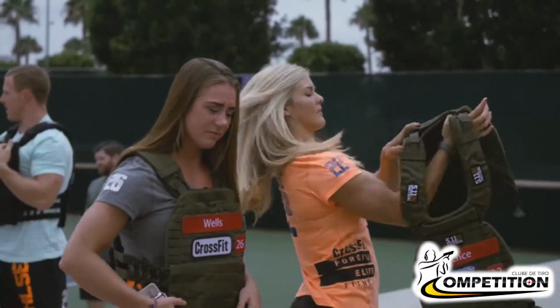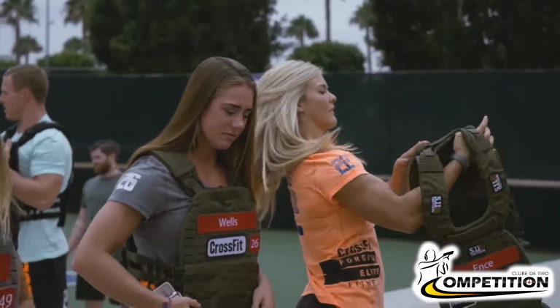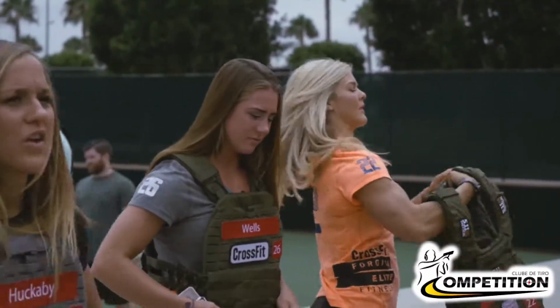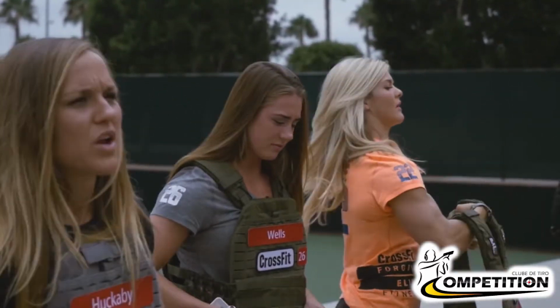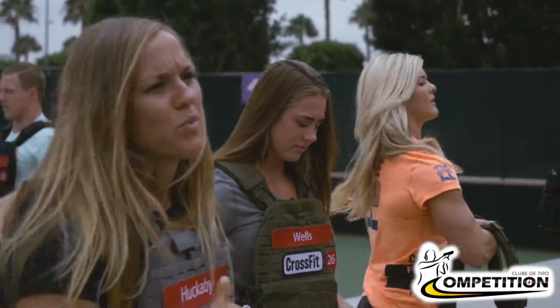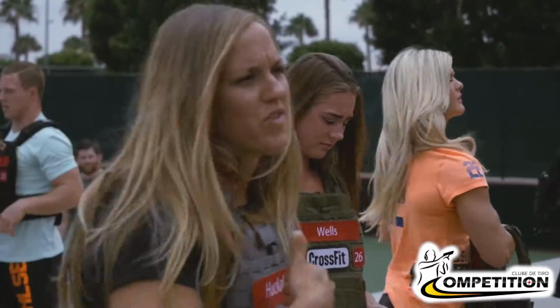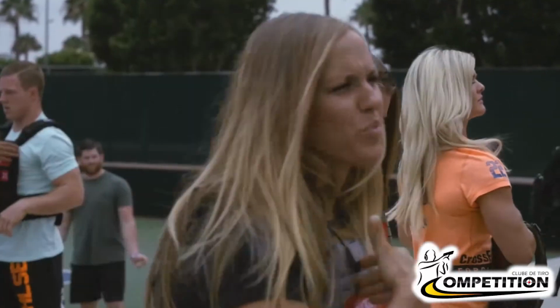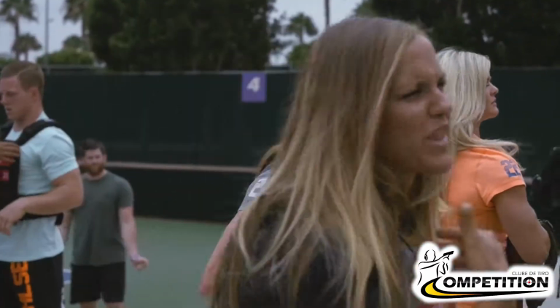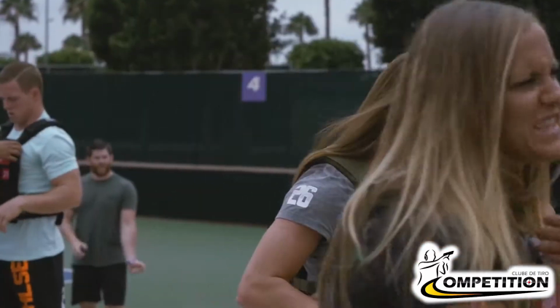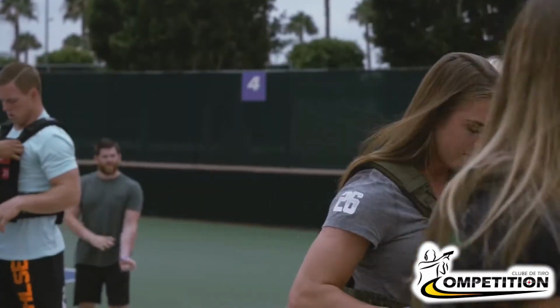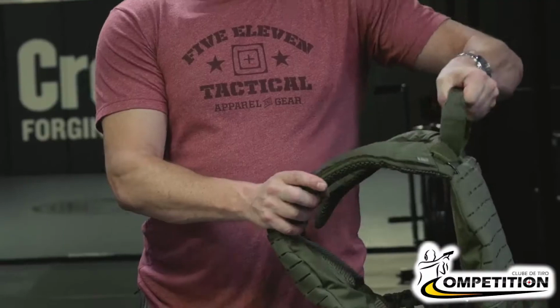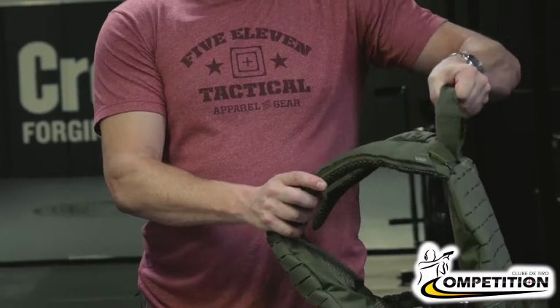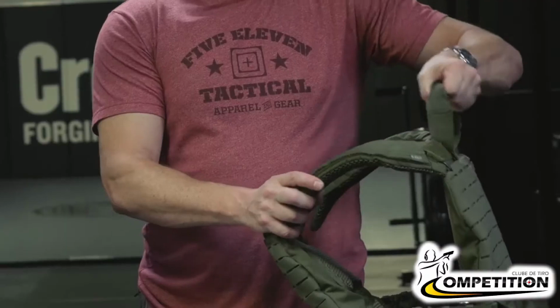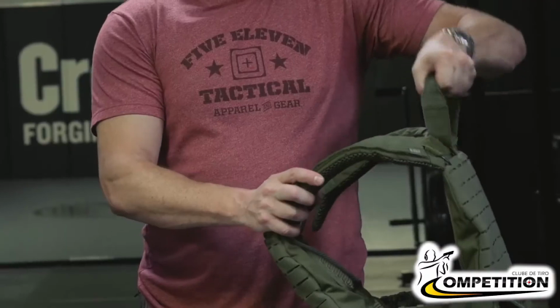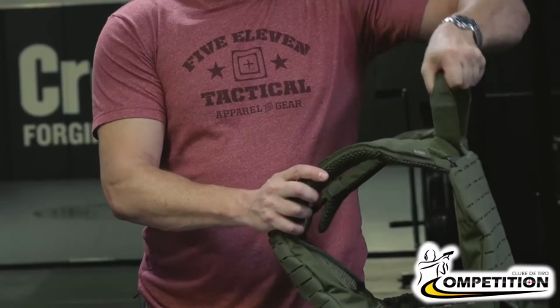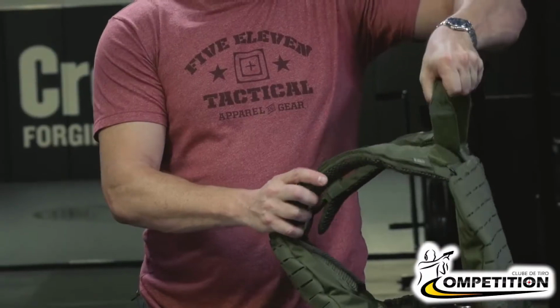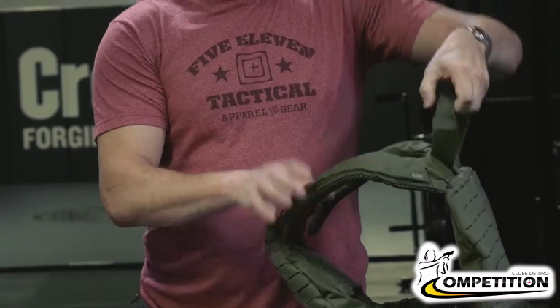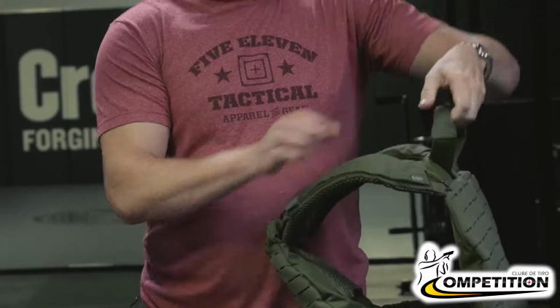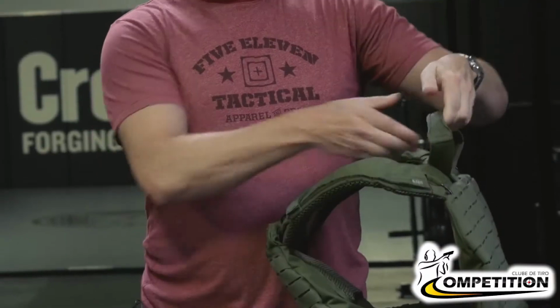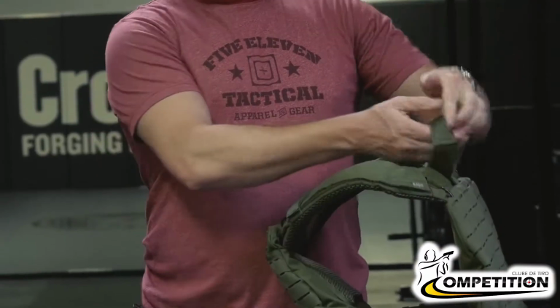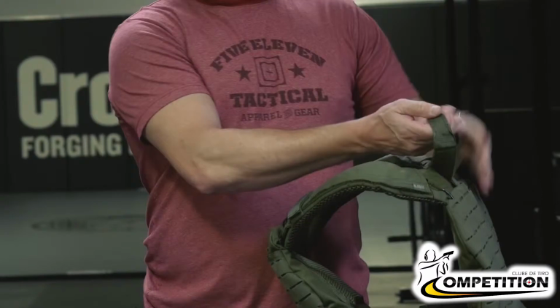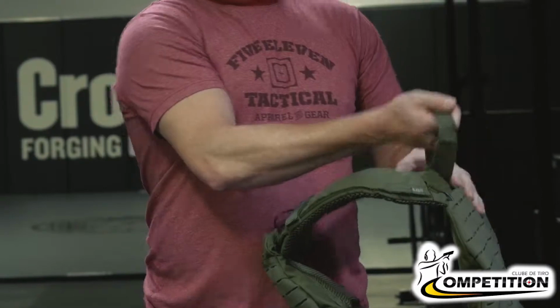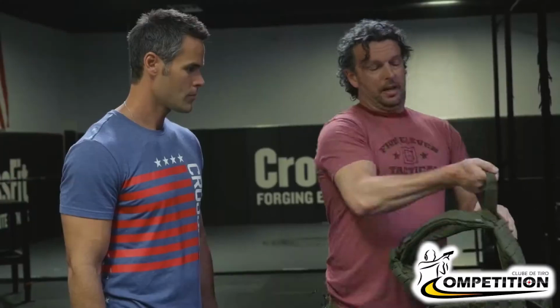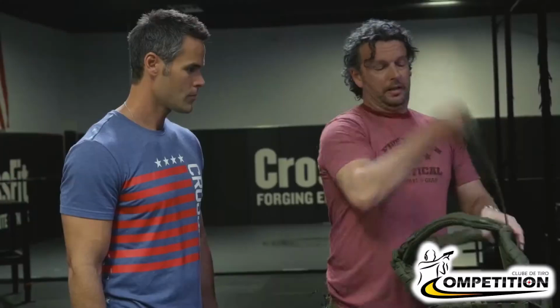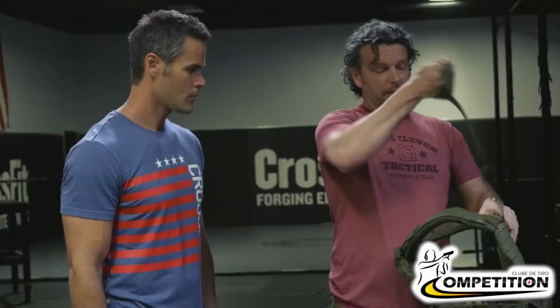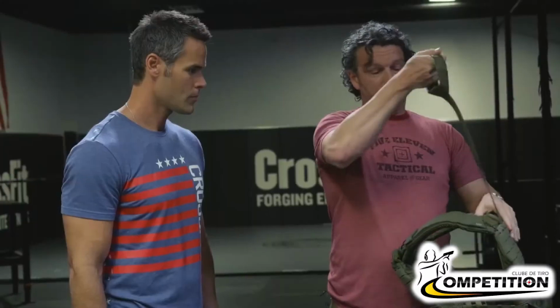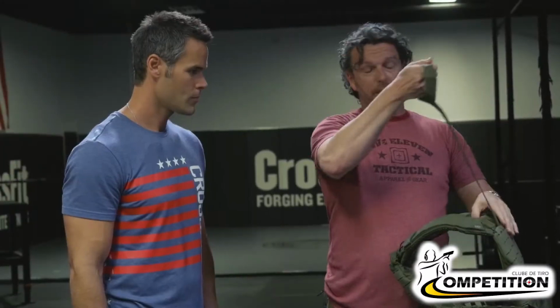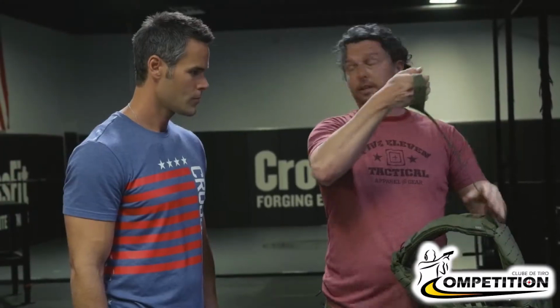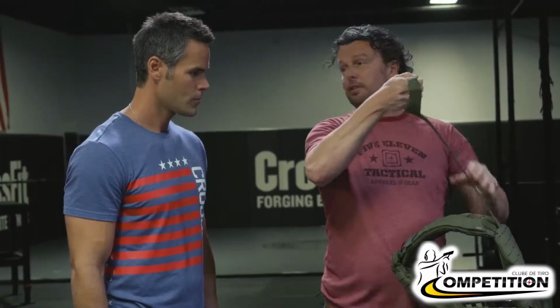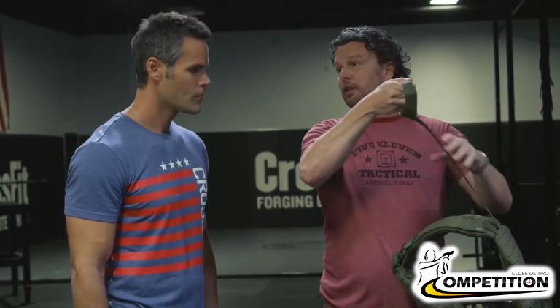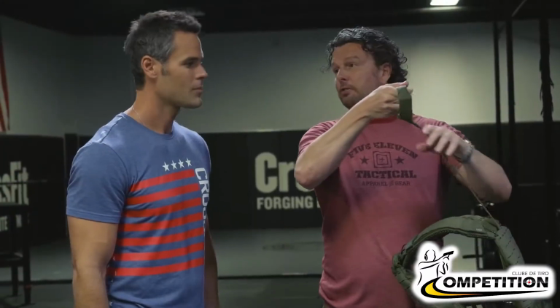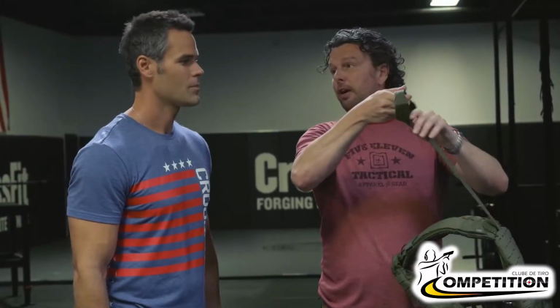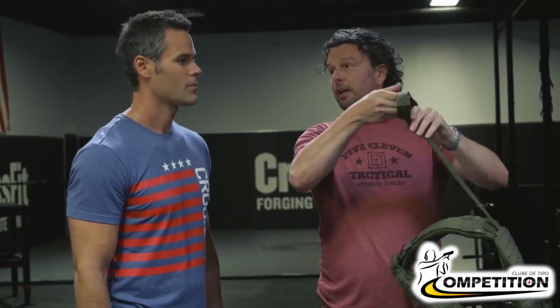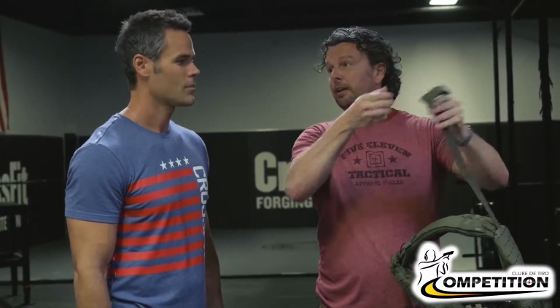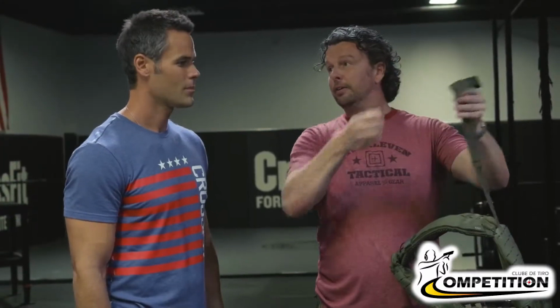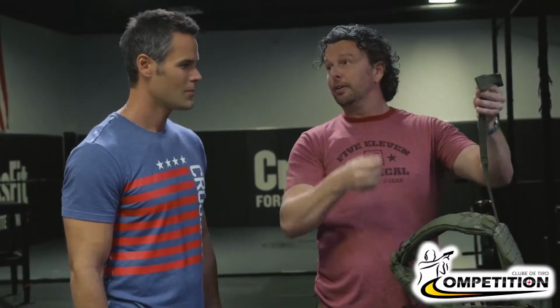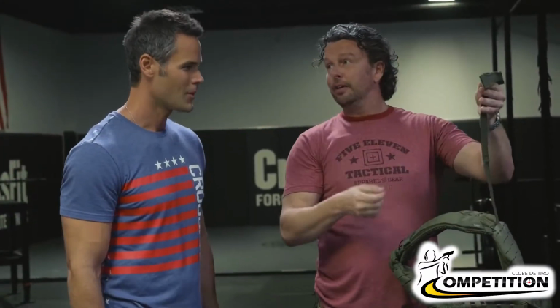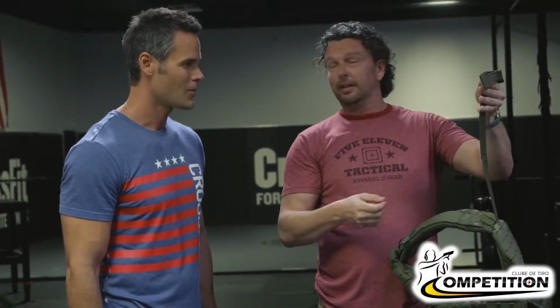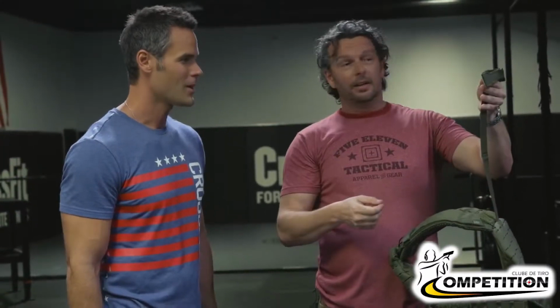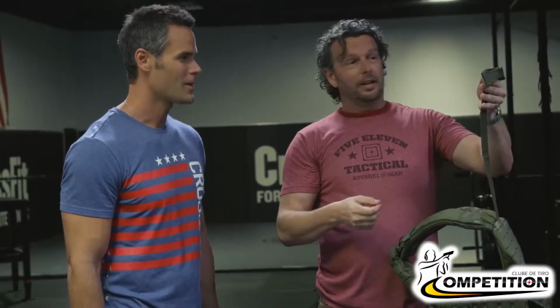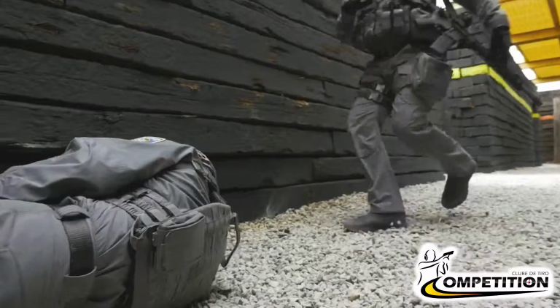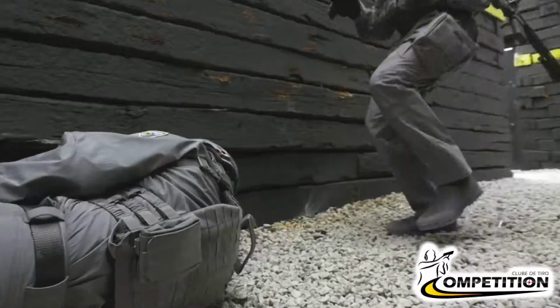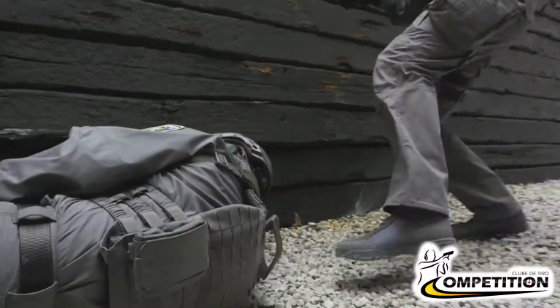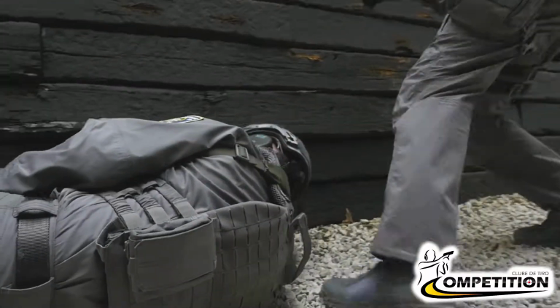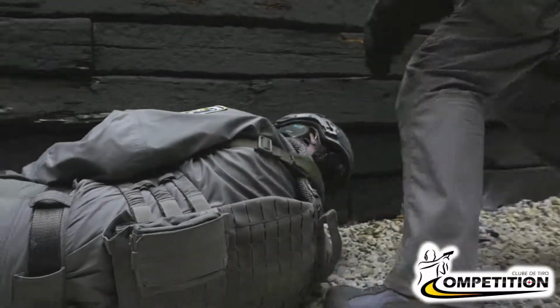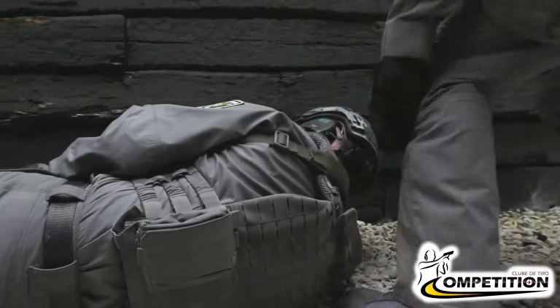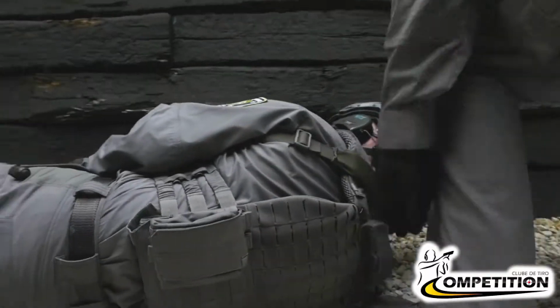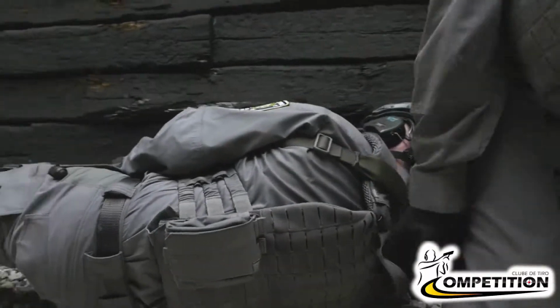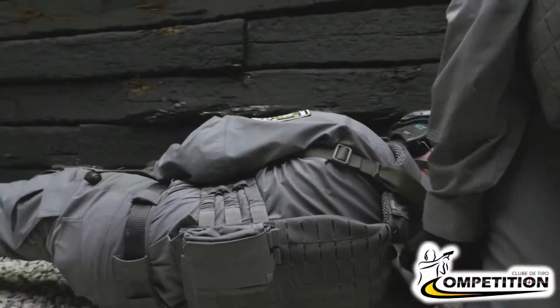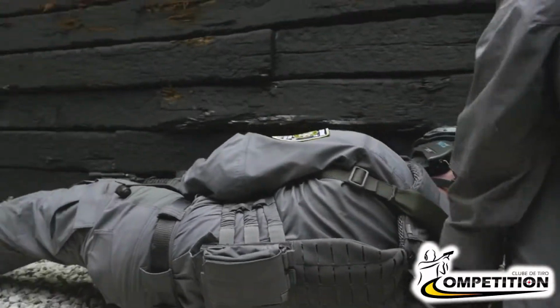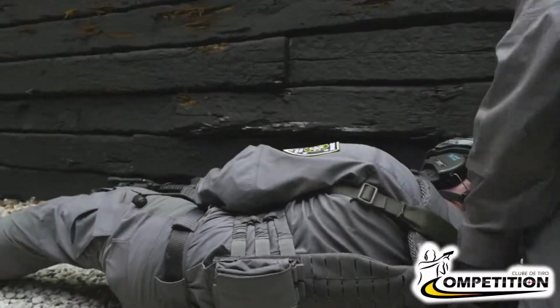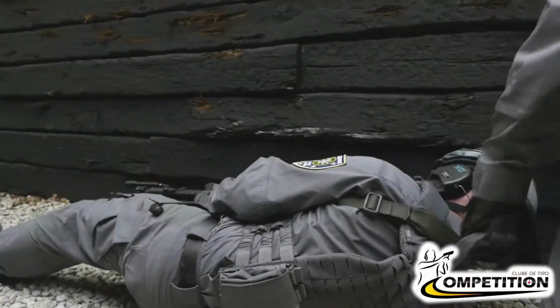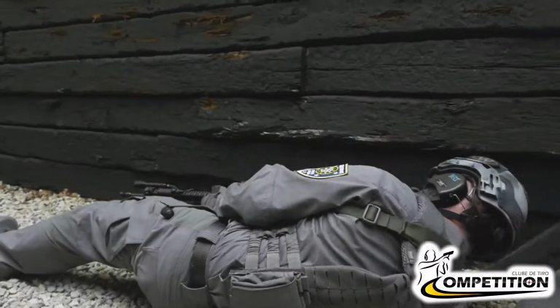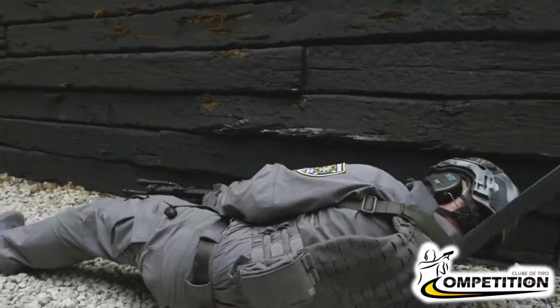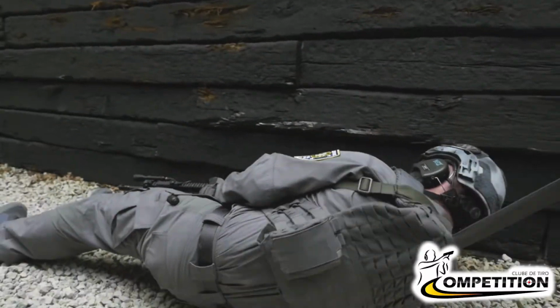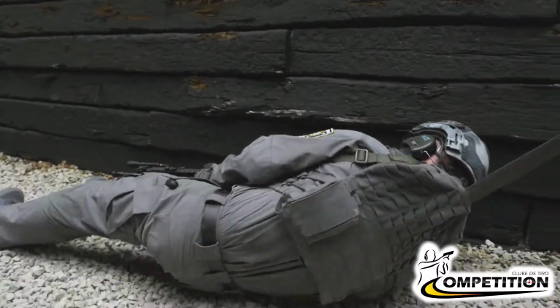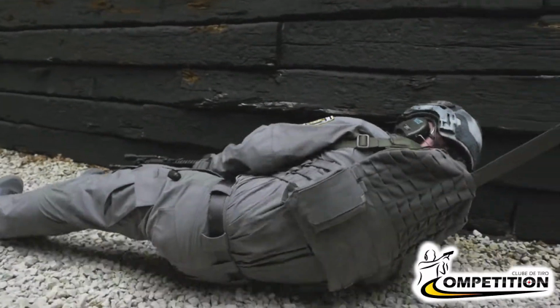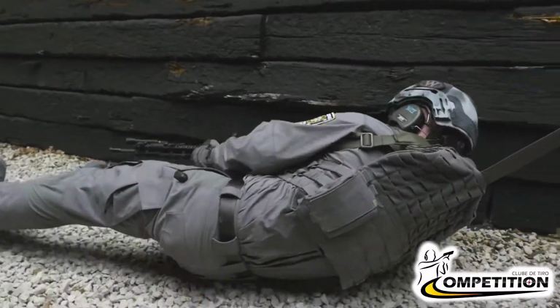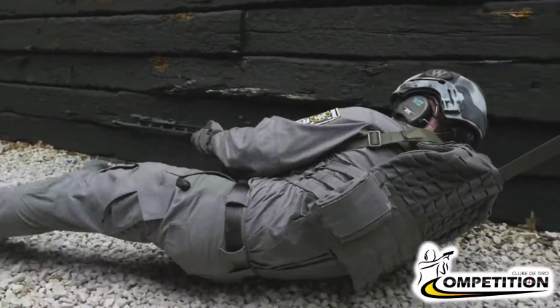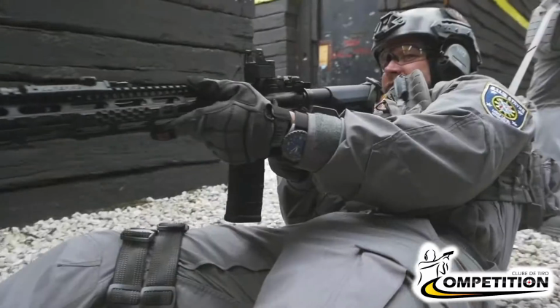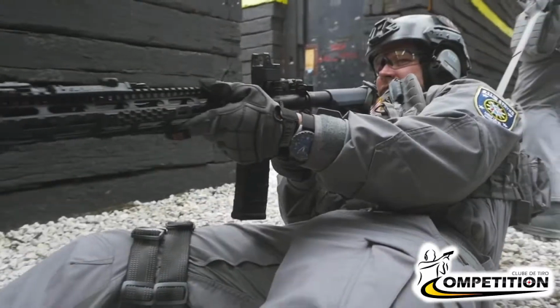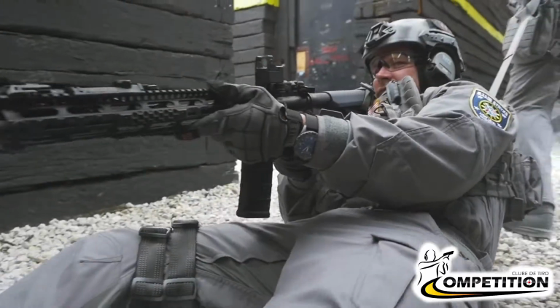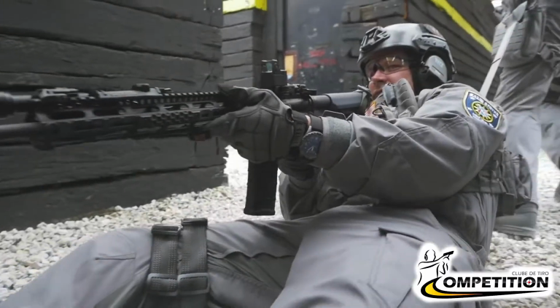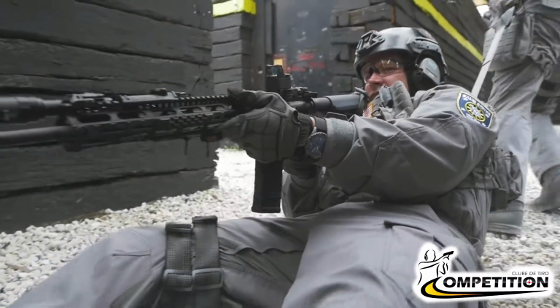This vest features another unique thing, and that is this drag handle. If the athletes want to help each other, then you can use this.